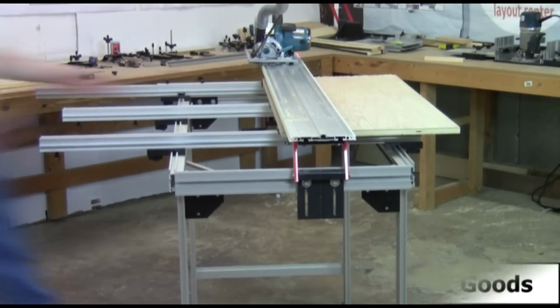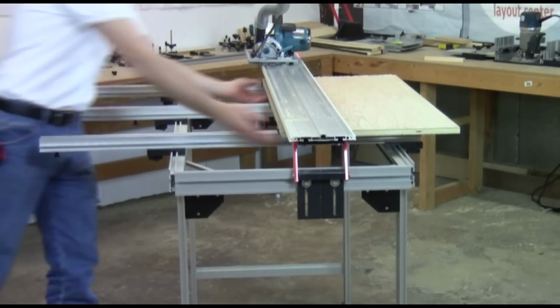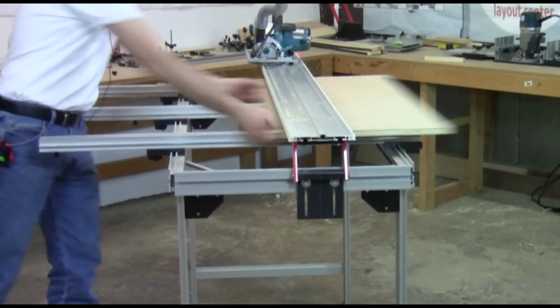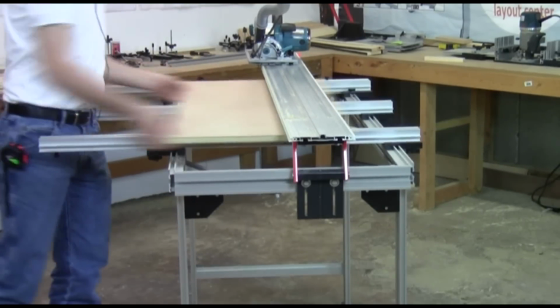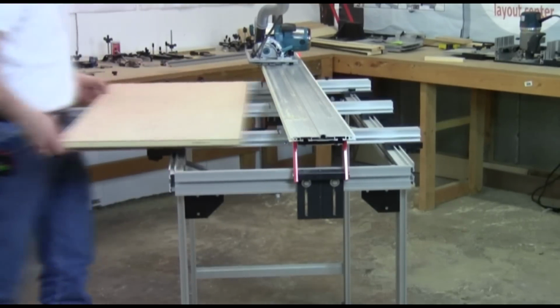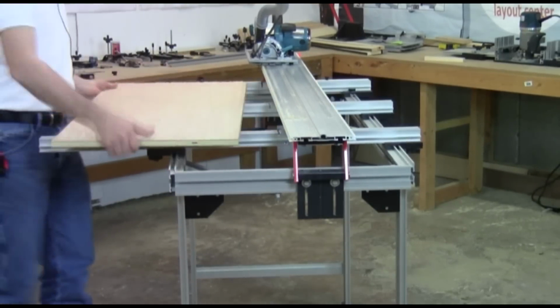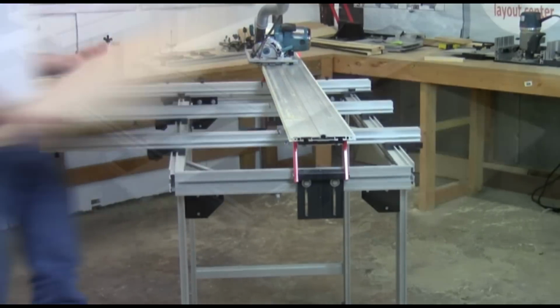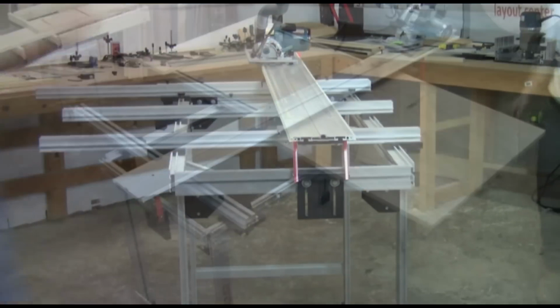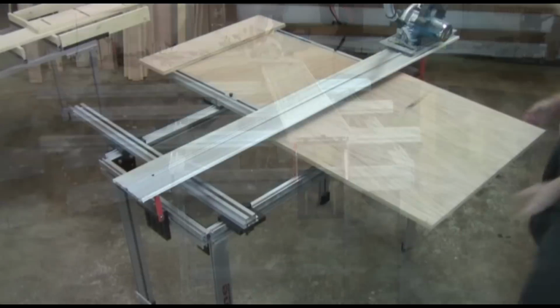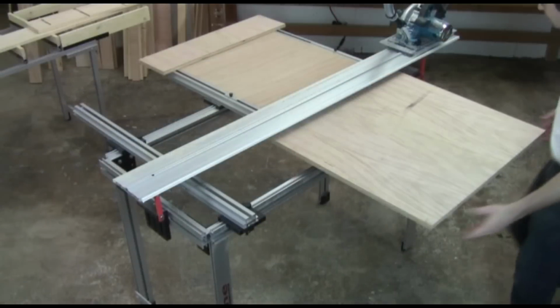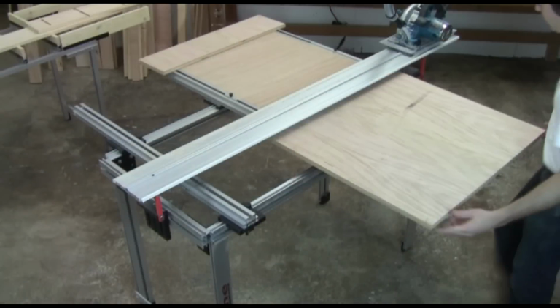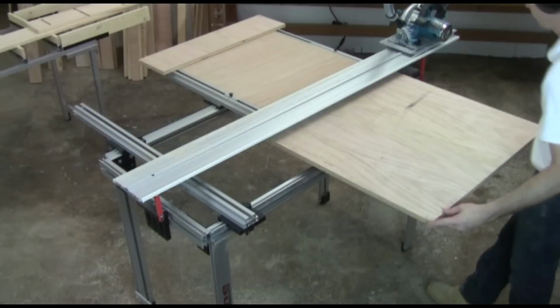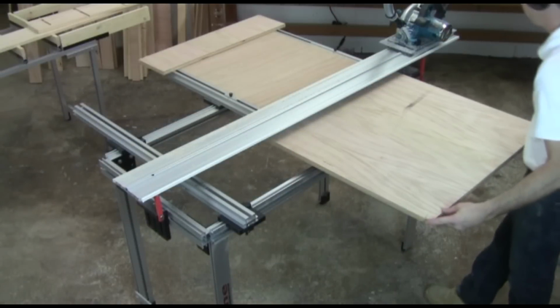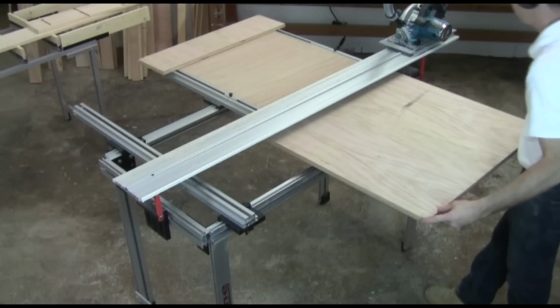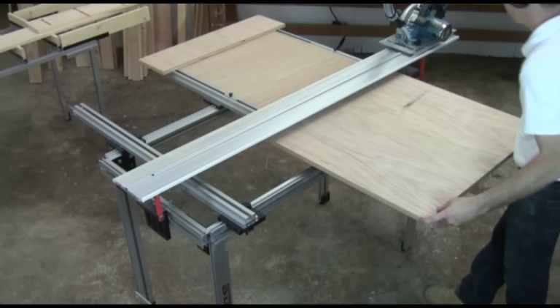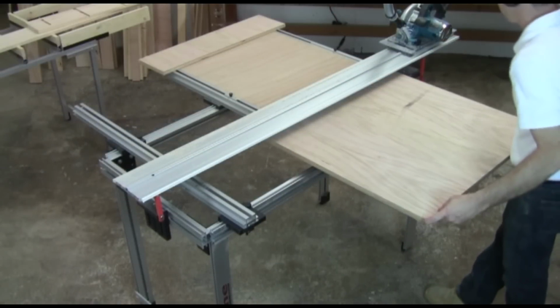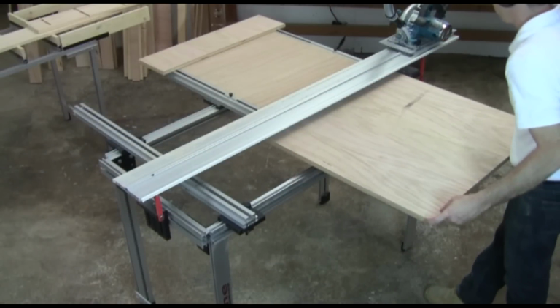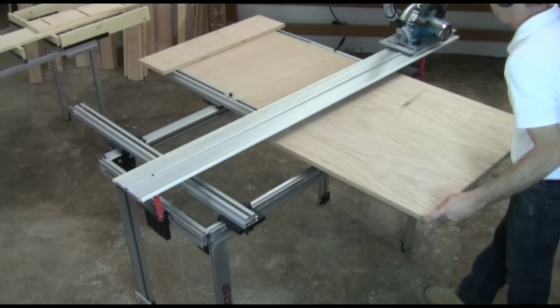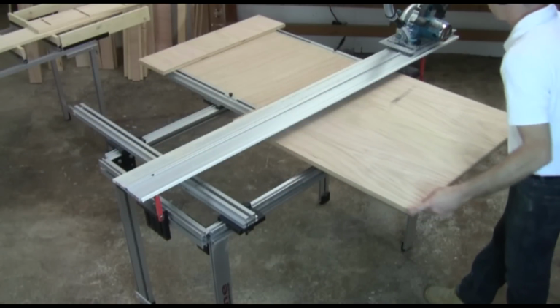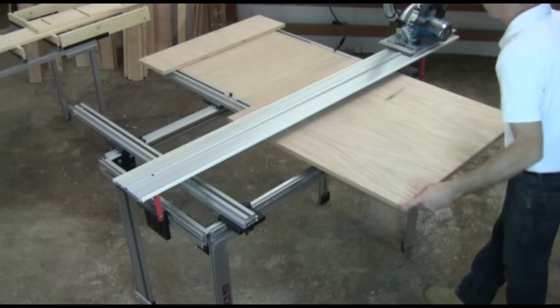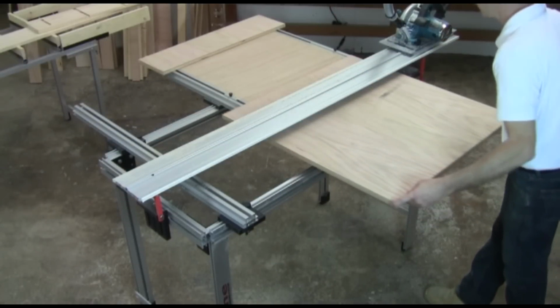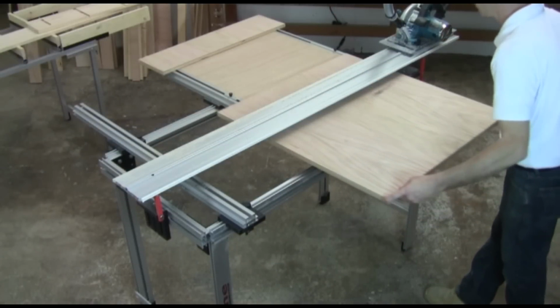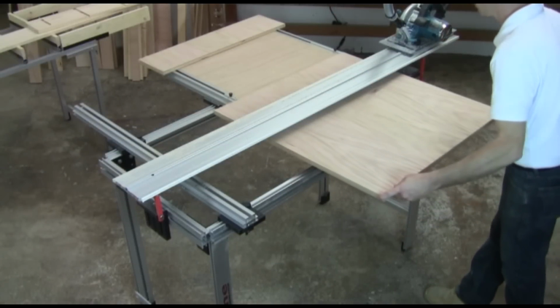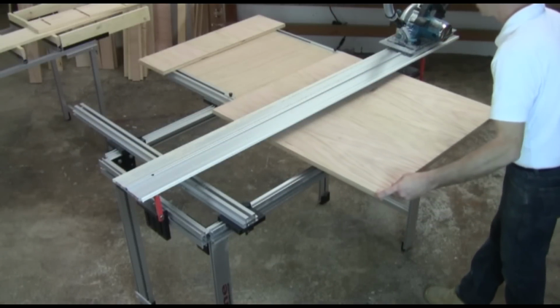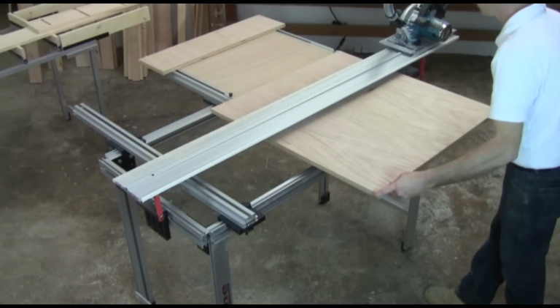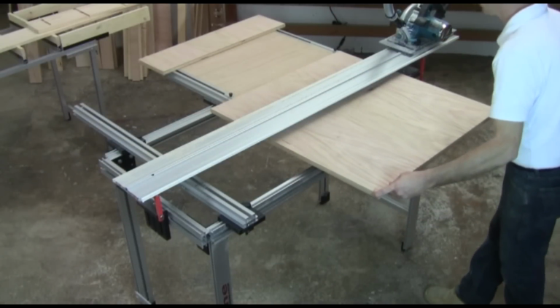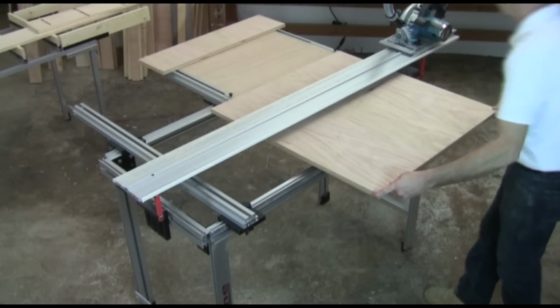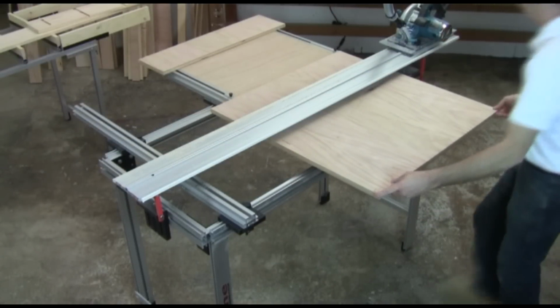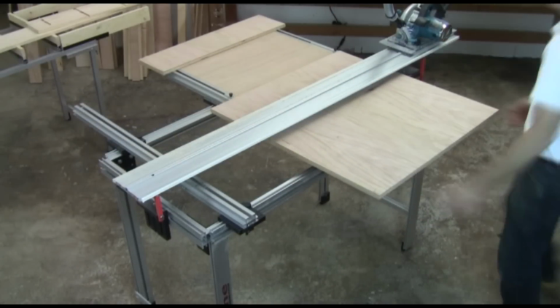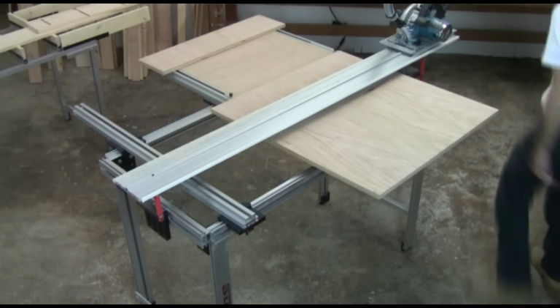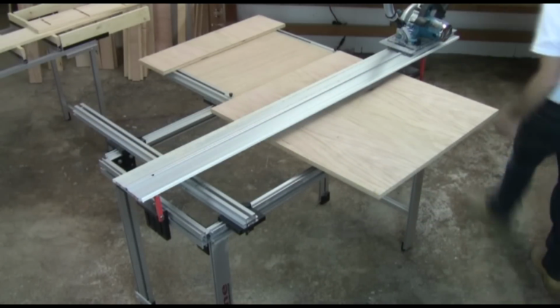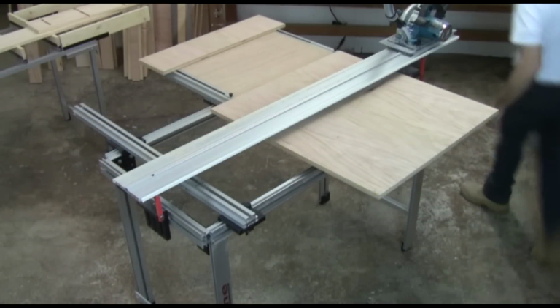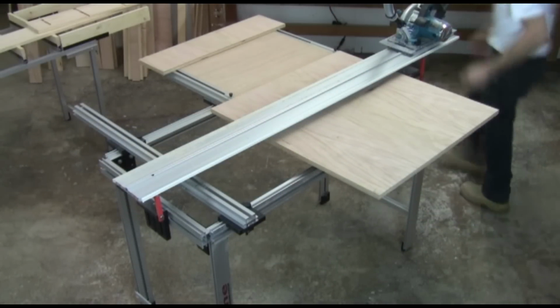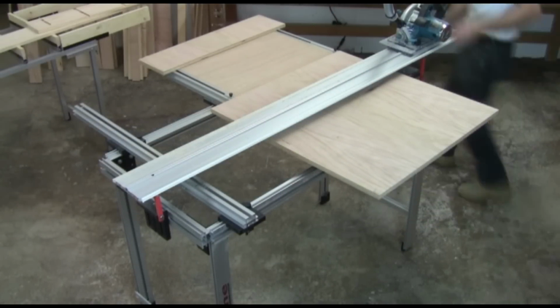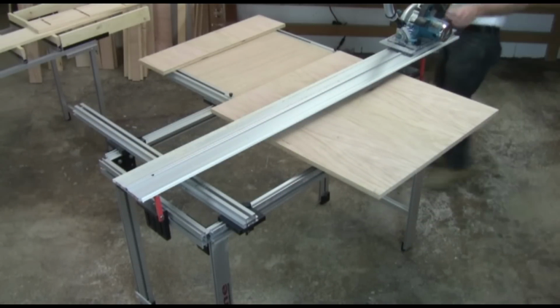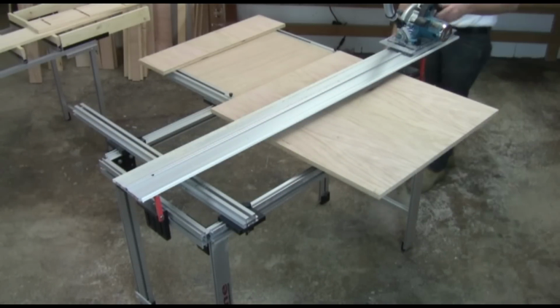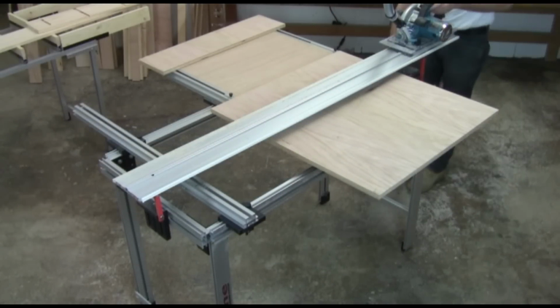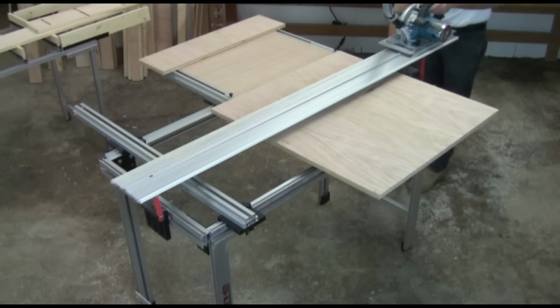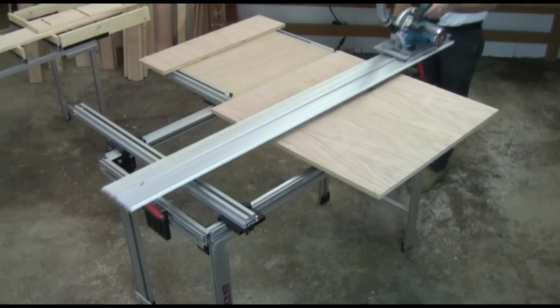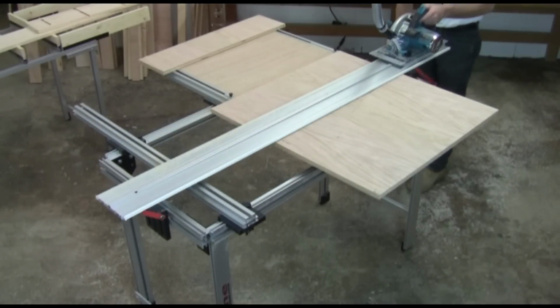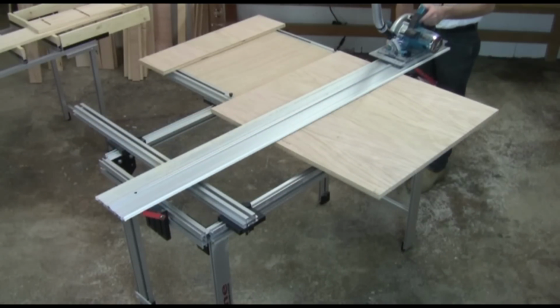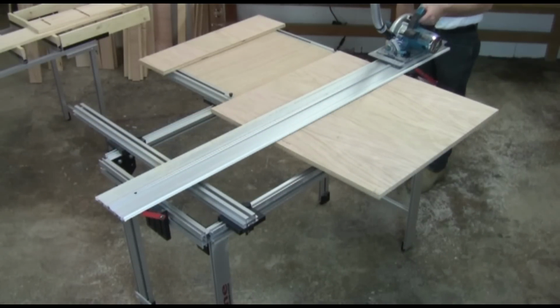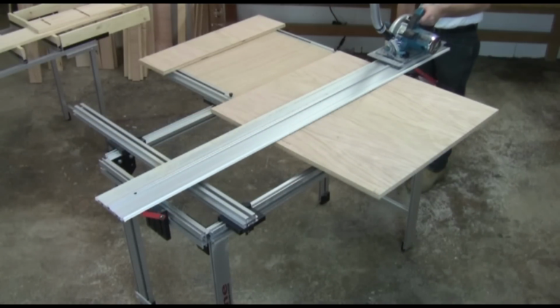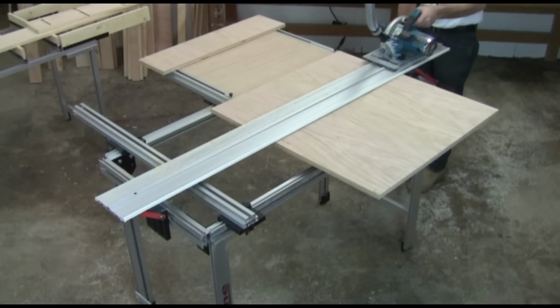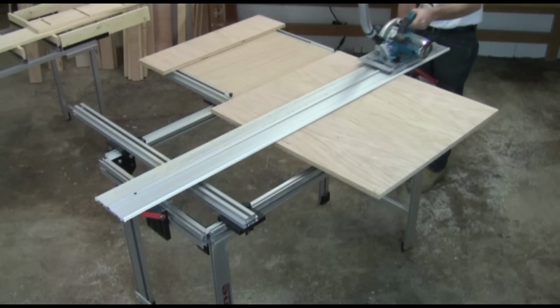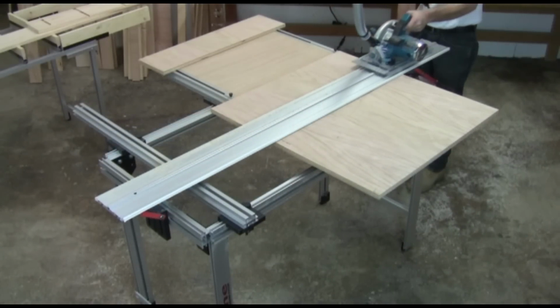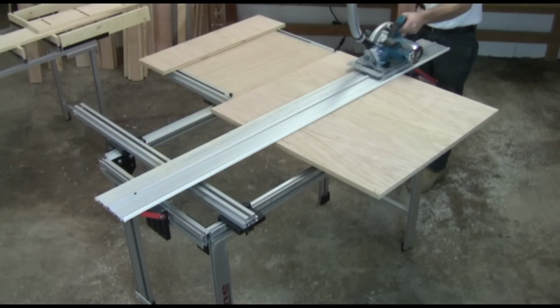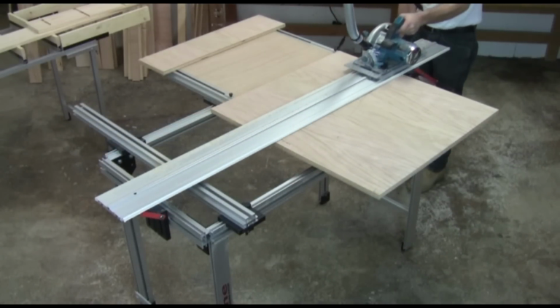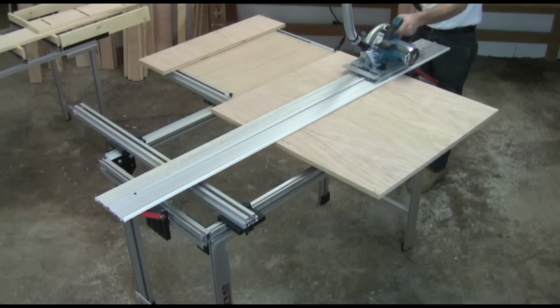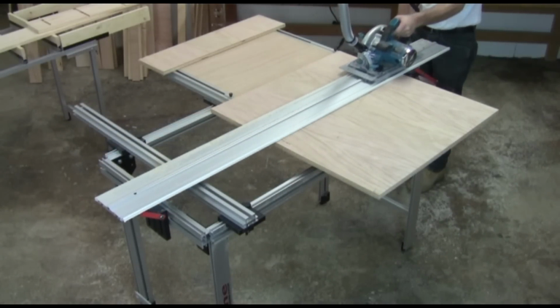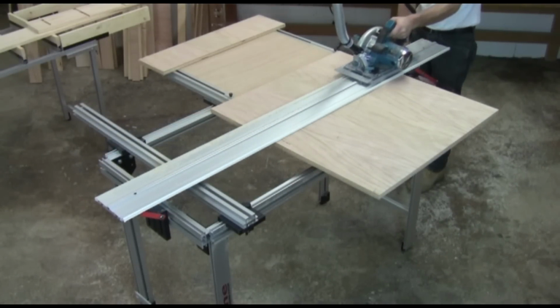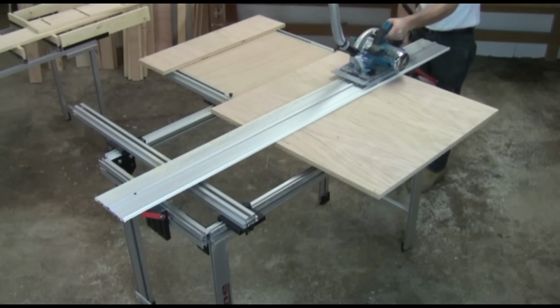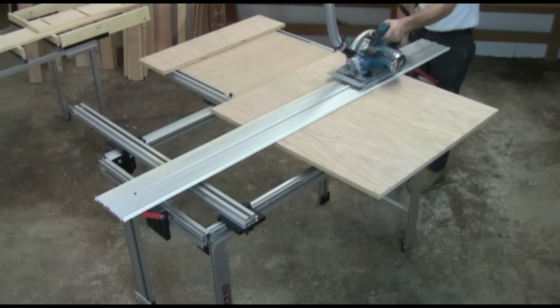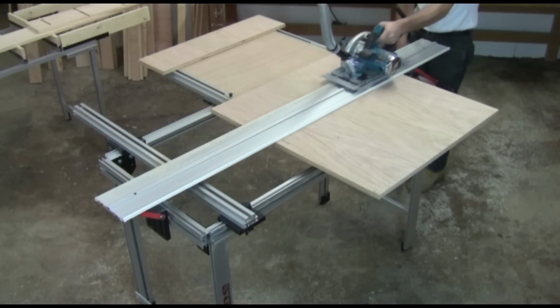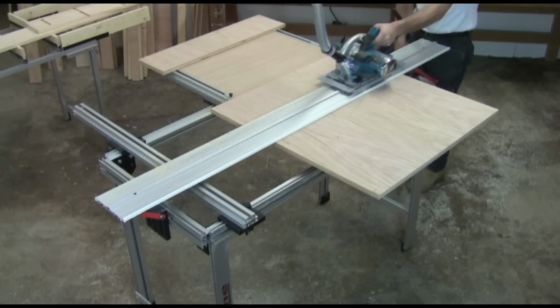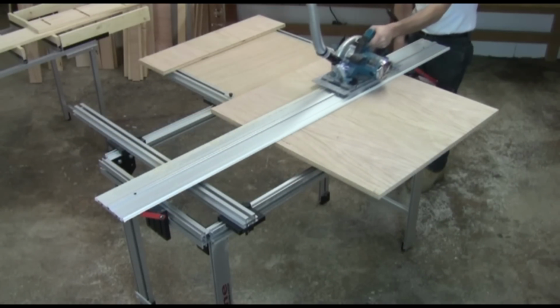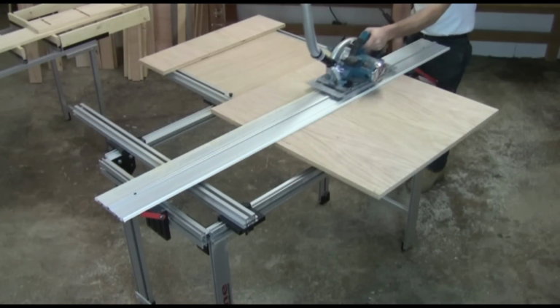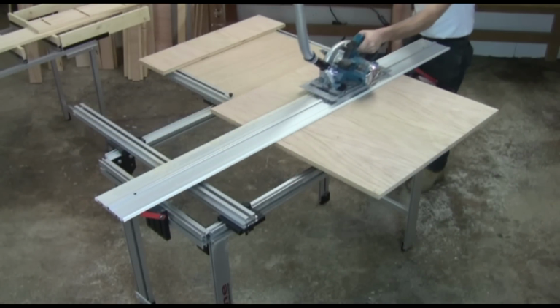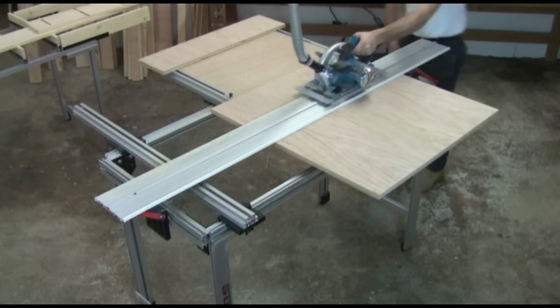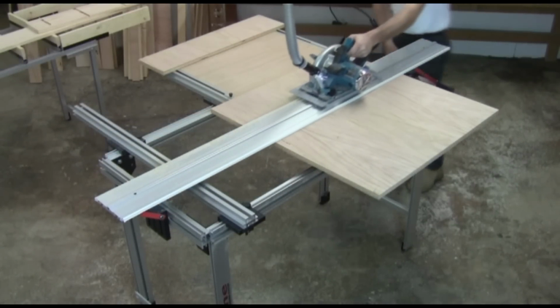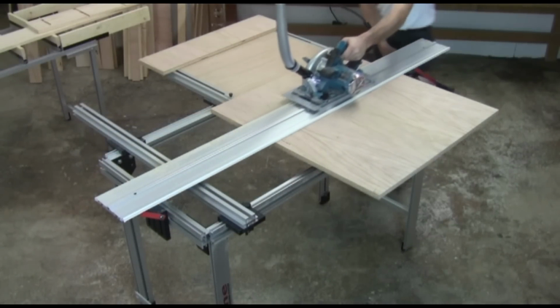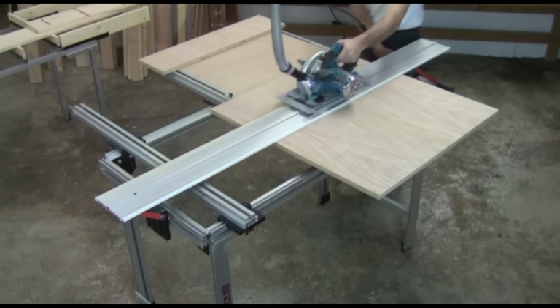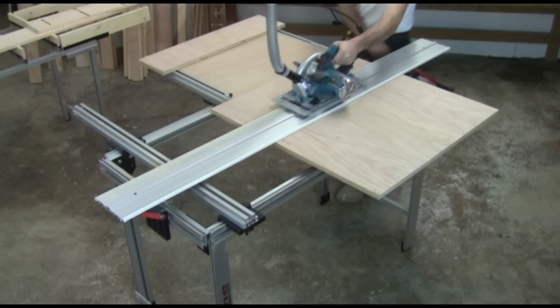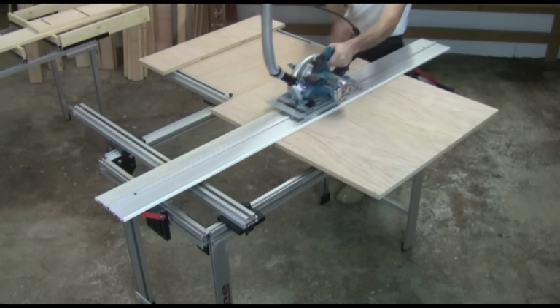It includes the universal saw base that can be fitted to virtually any right-bladed 6½, 7¼, or 8¼ circular saw.